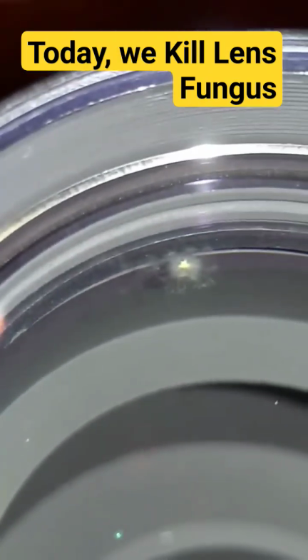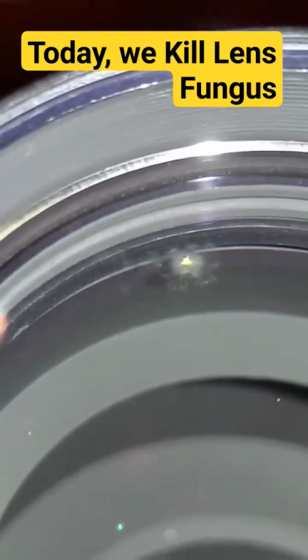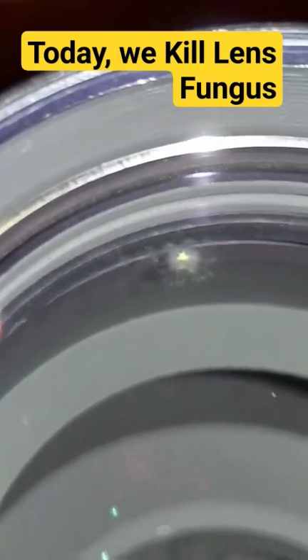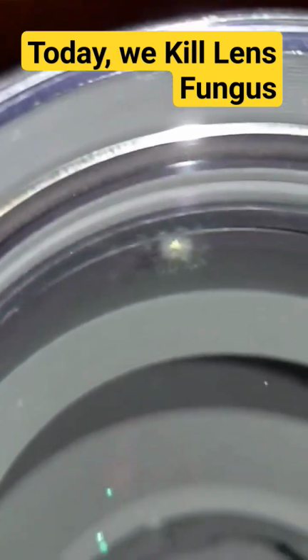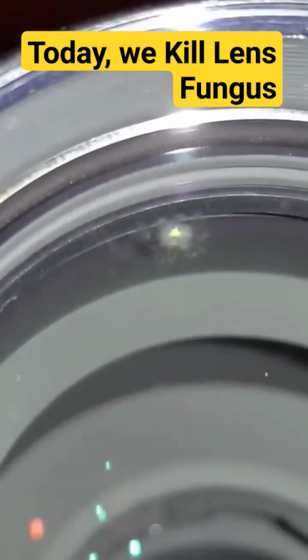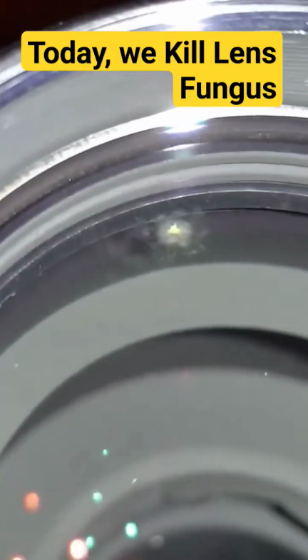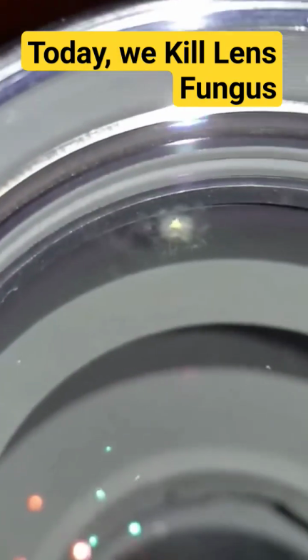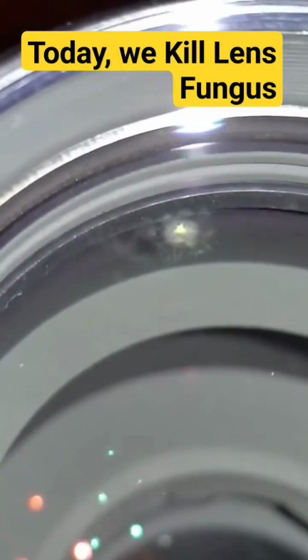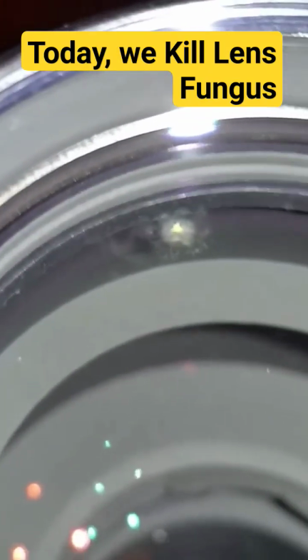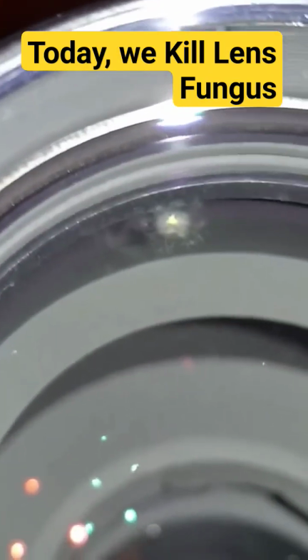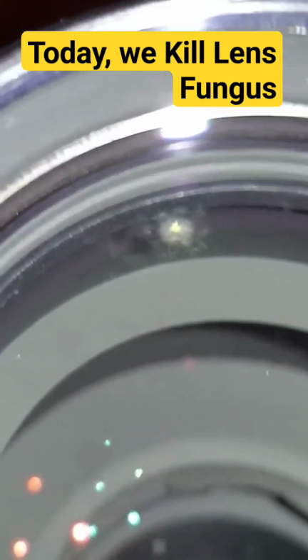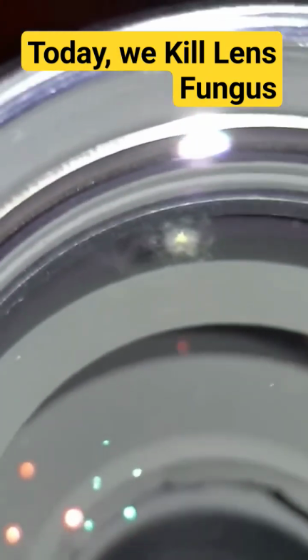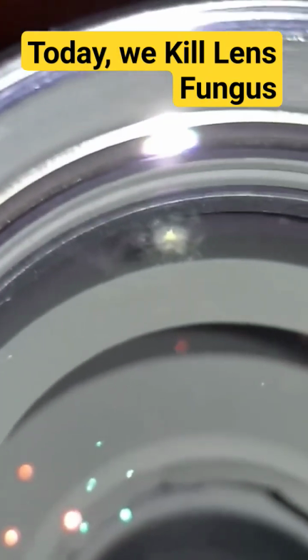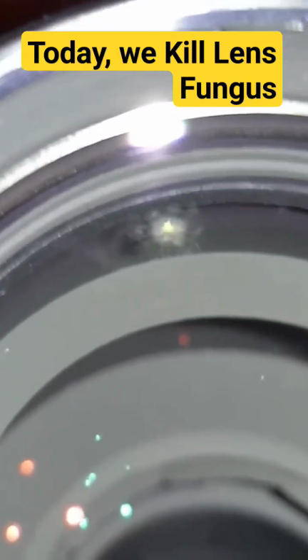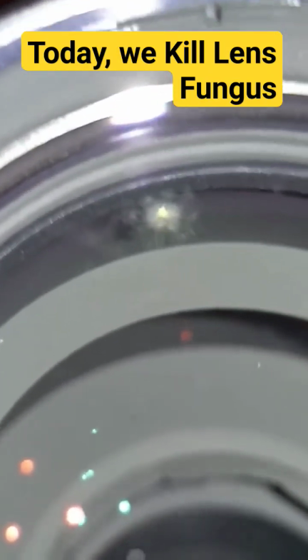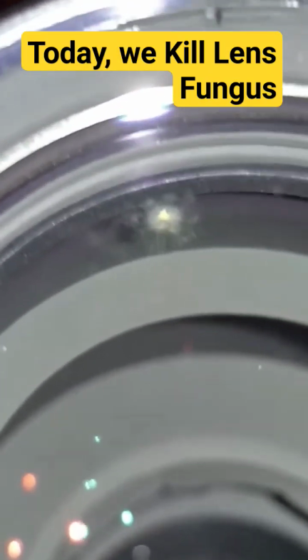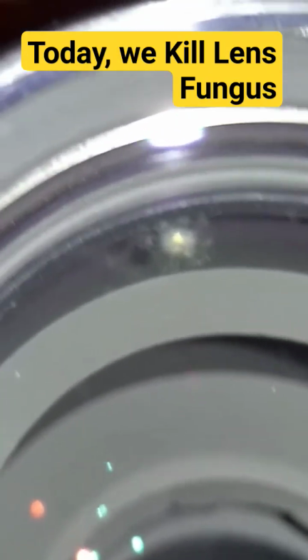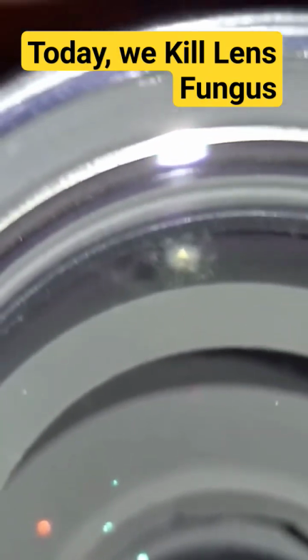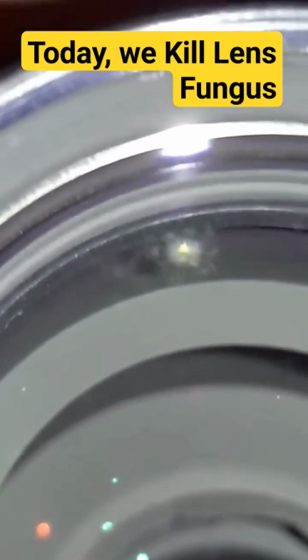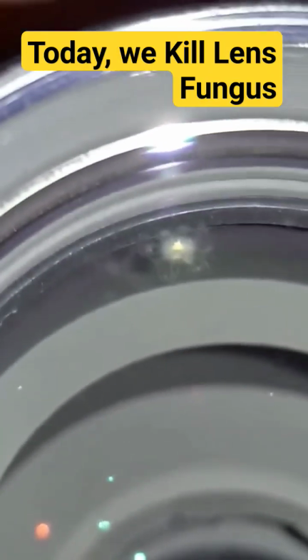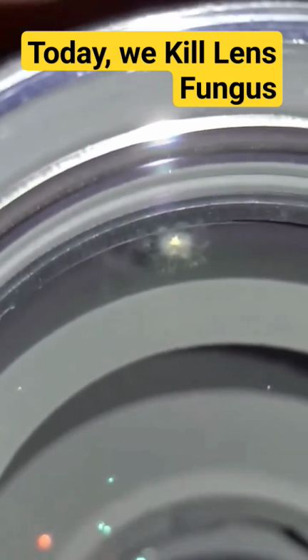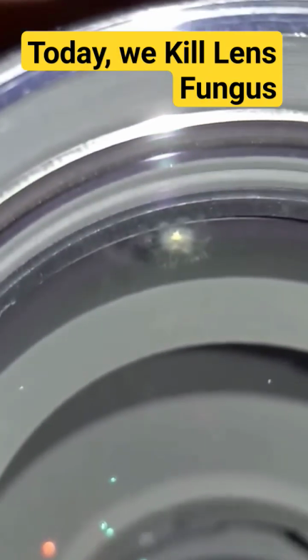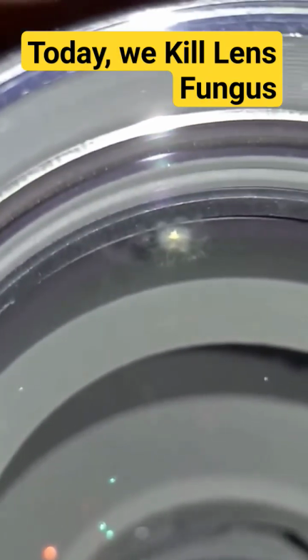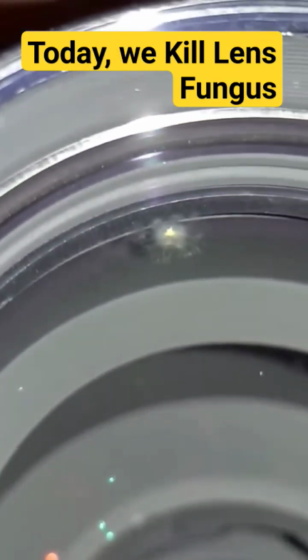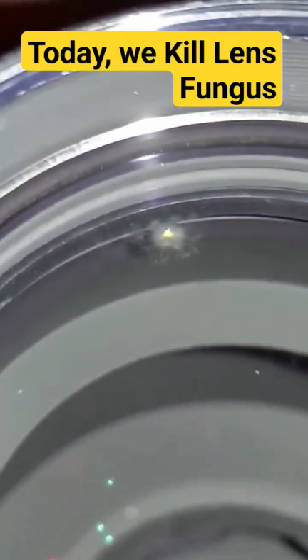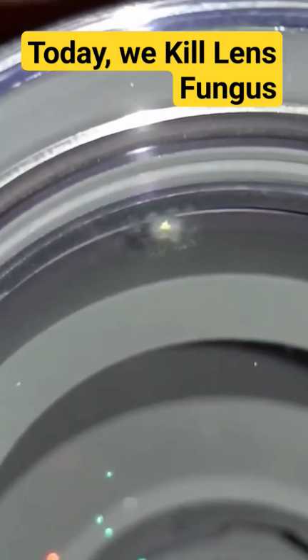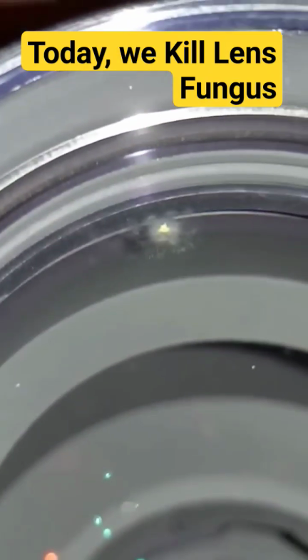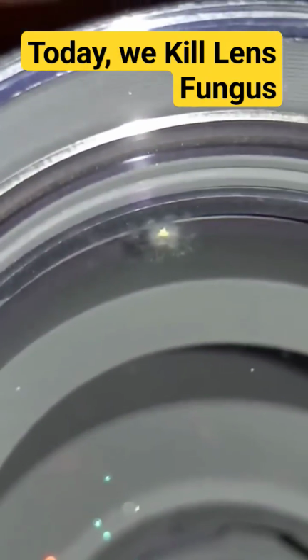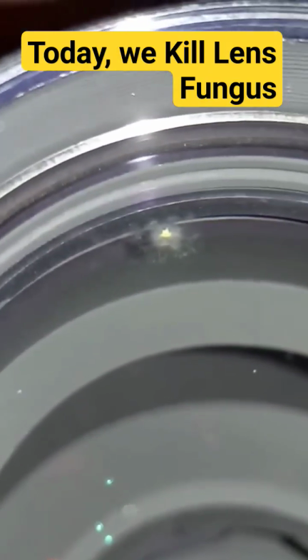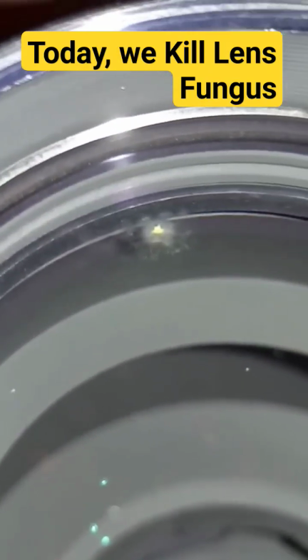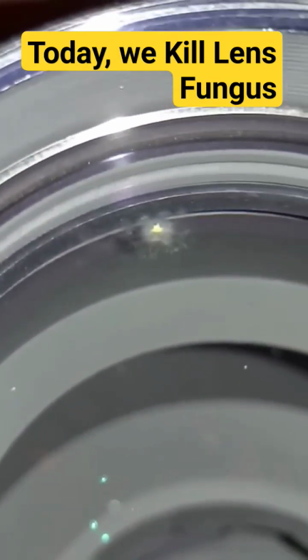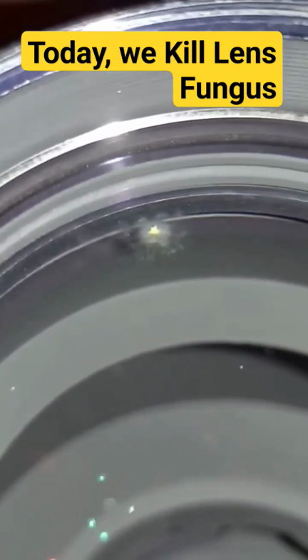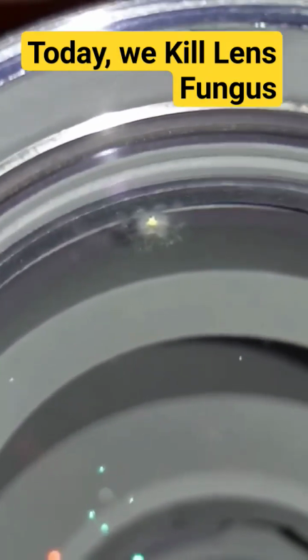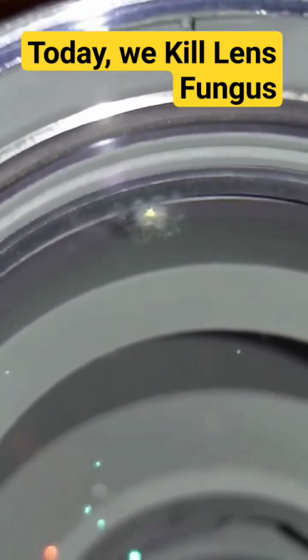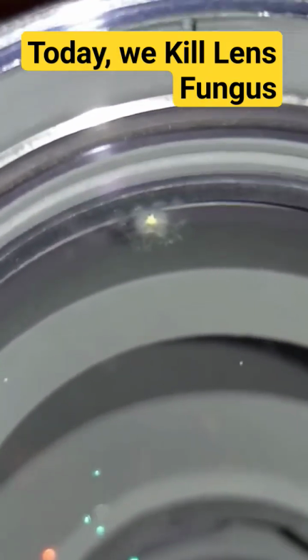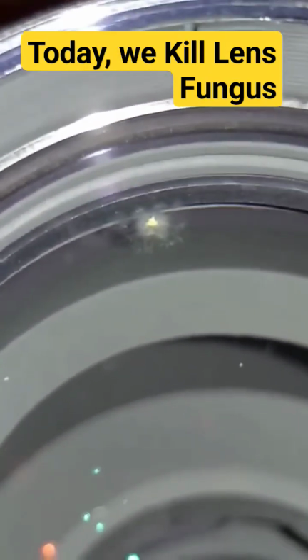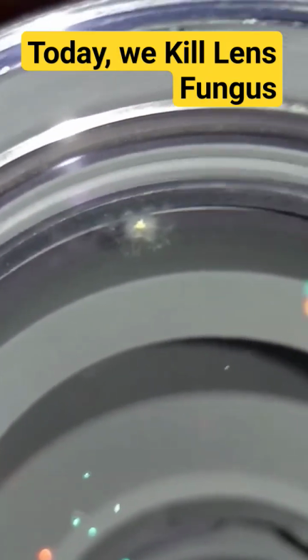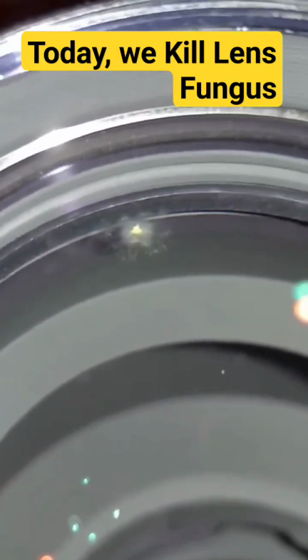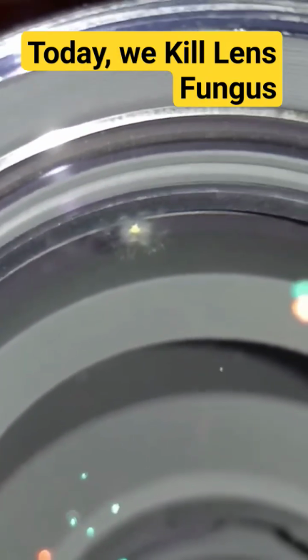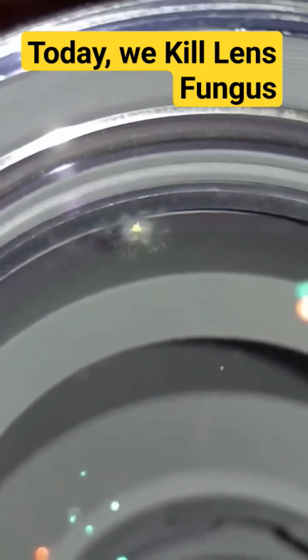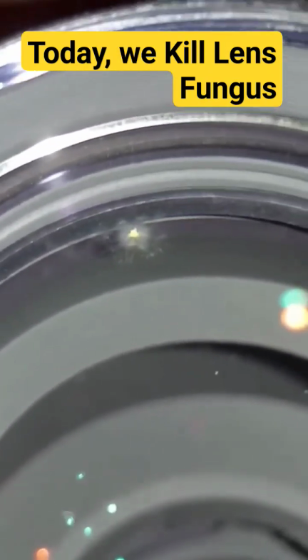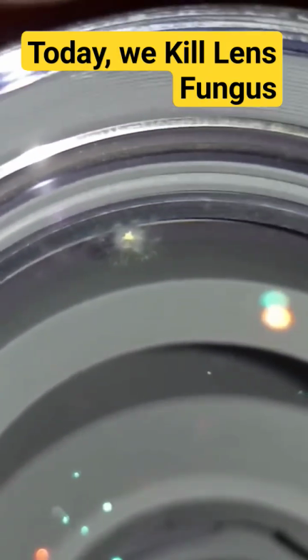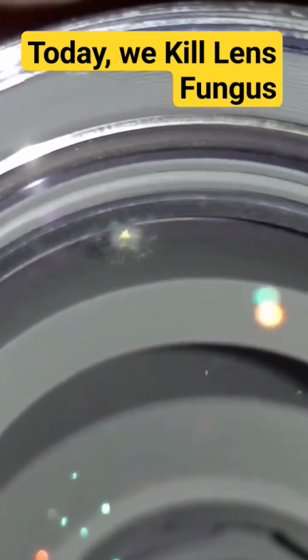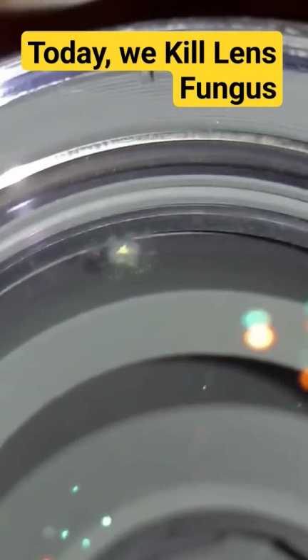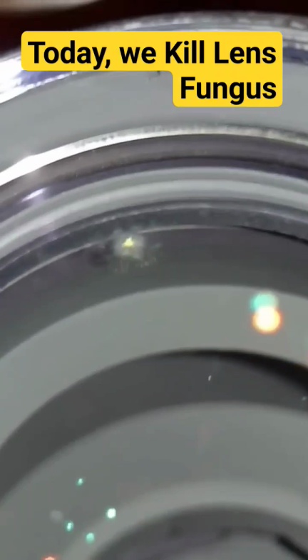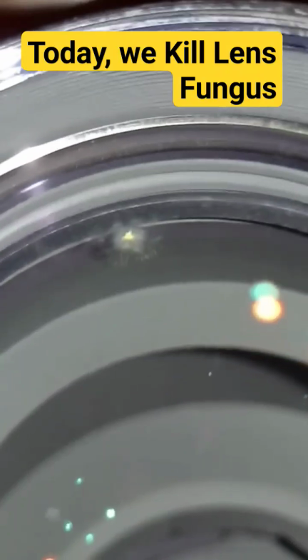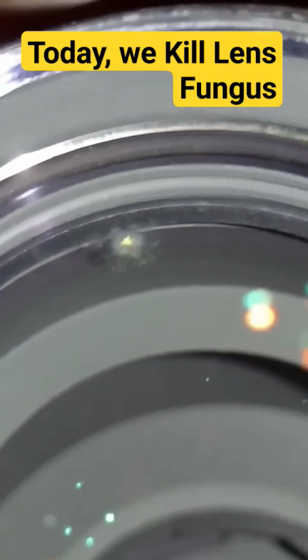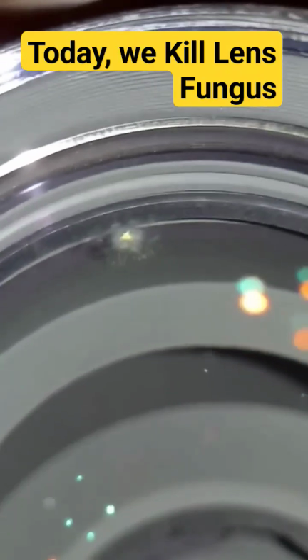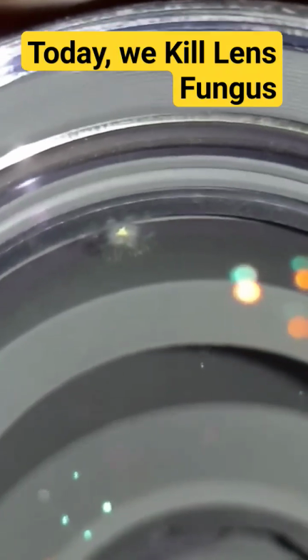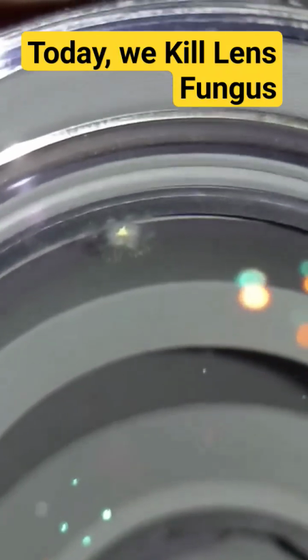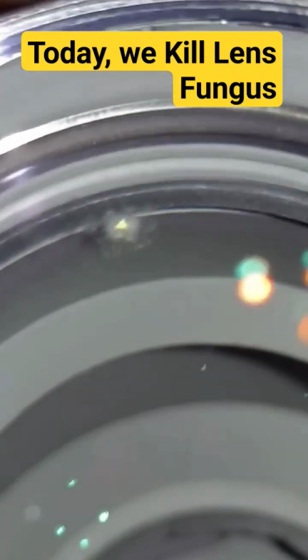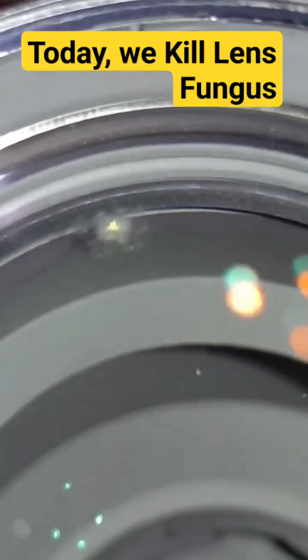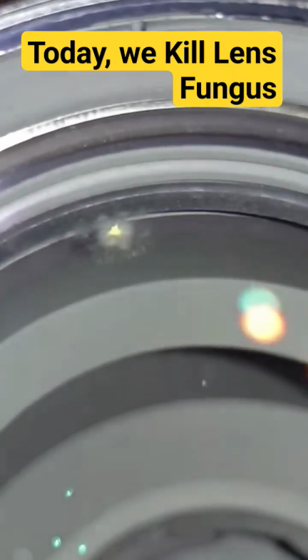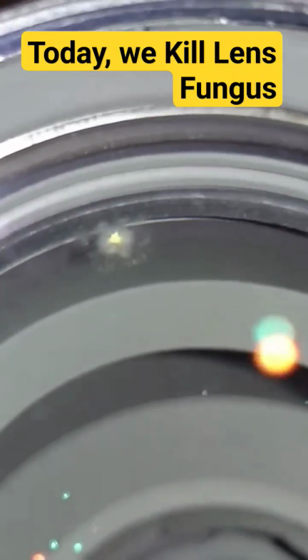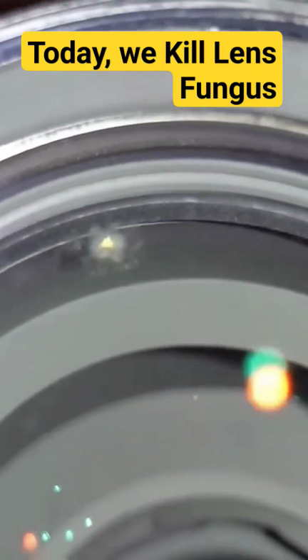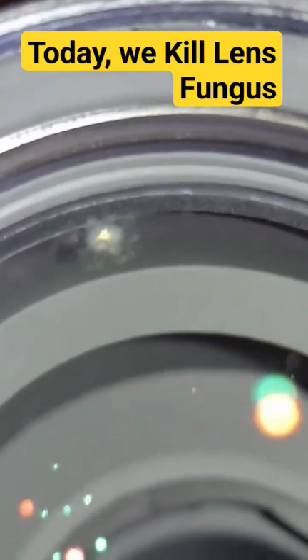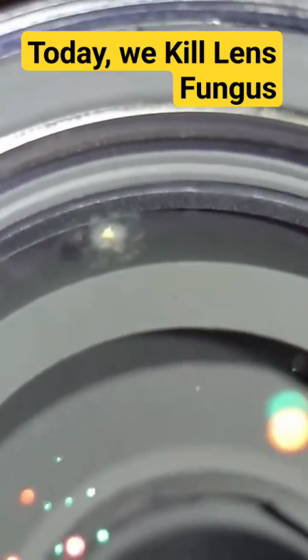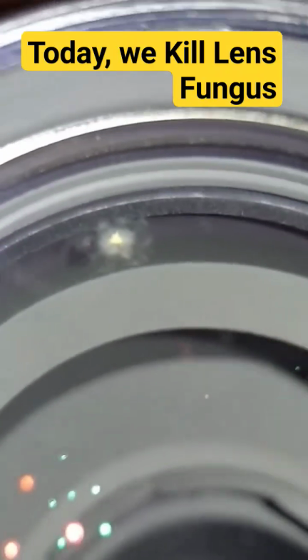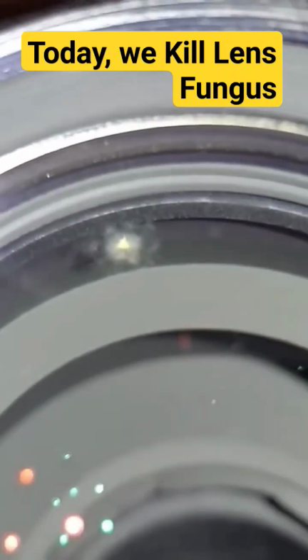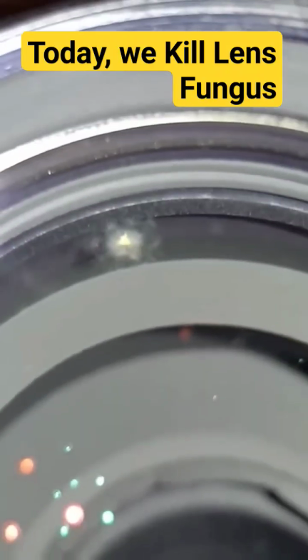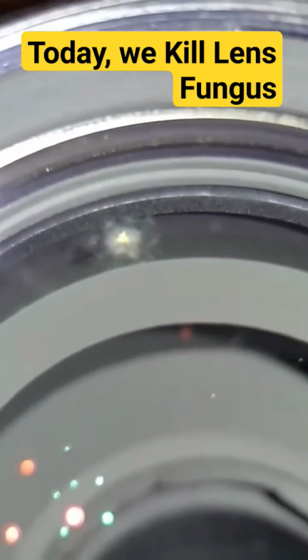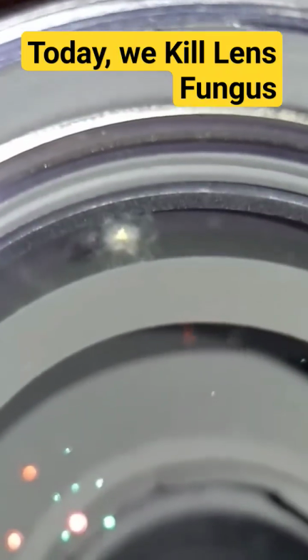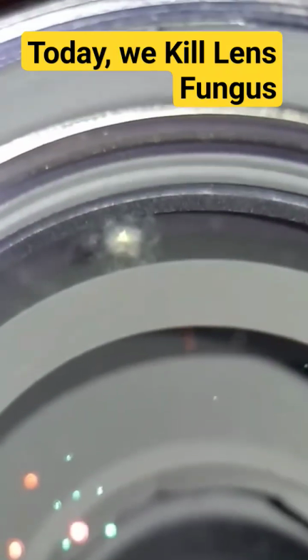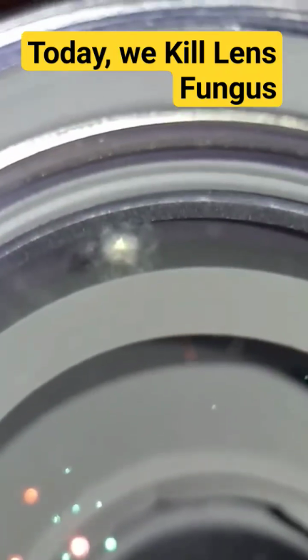What fungus looks like on this Nikon Nikkor lens. It's right there.